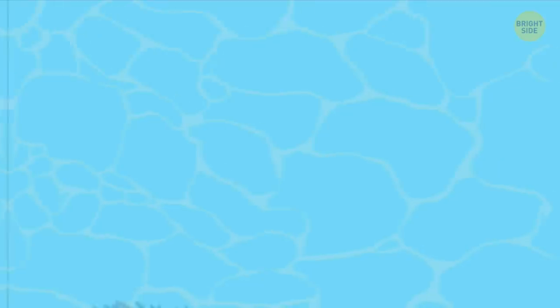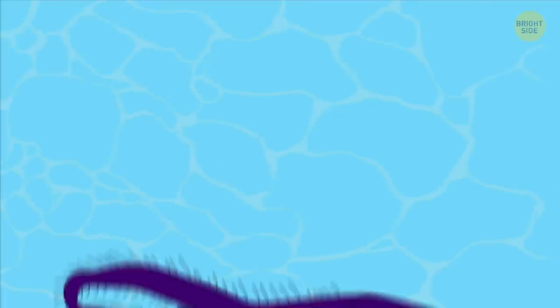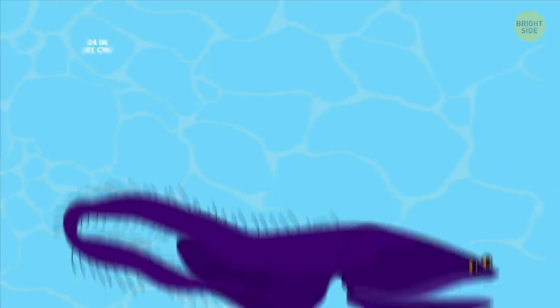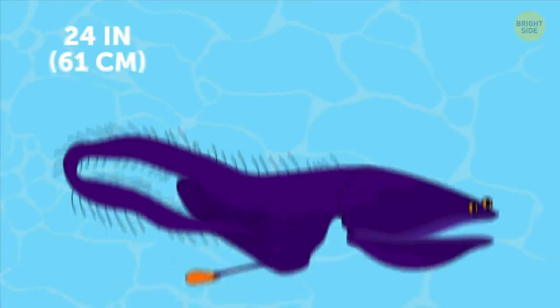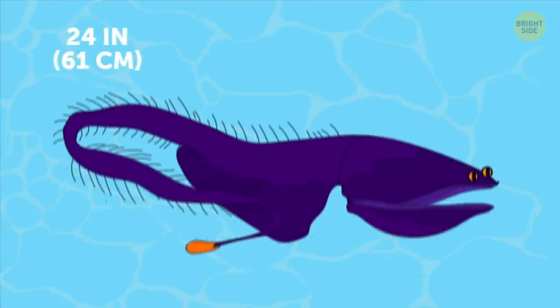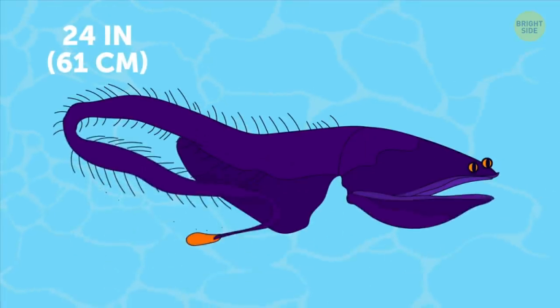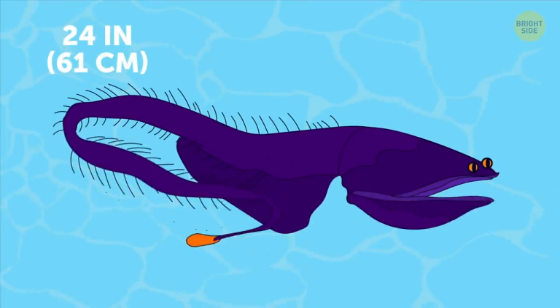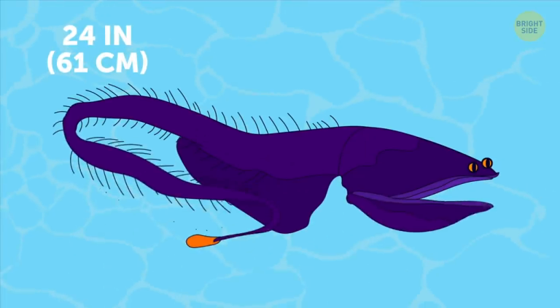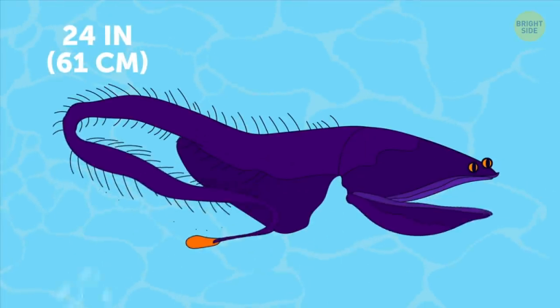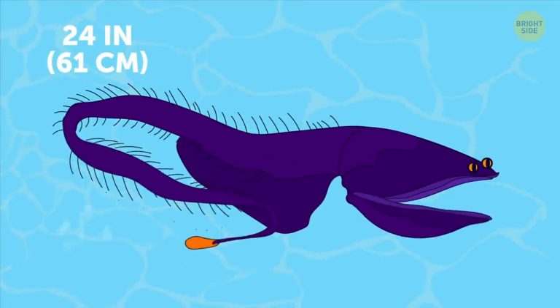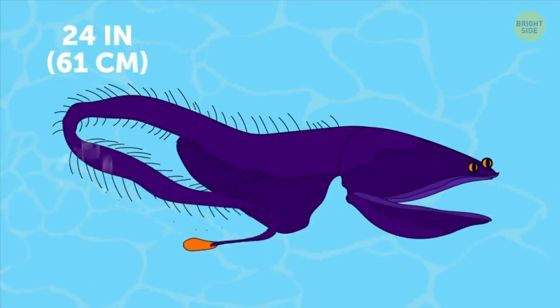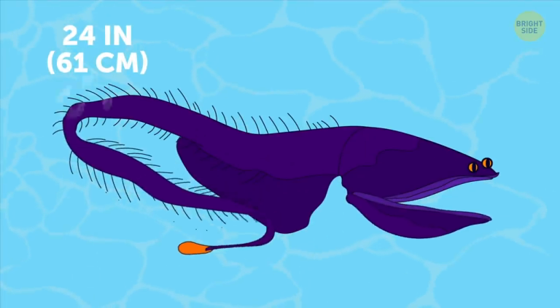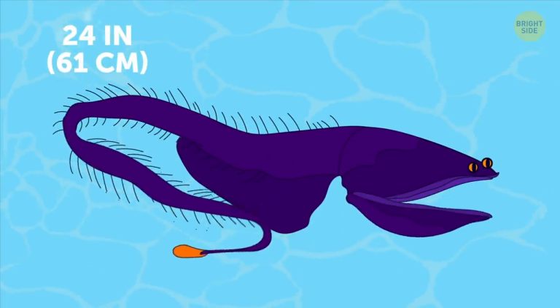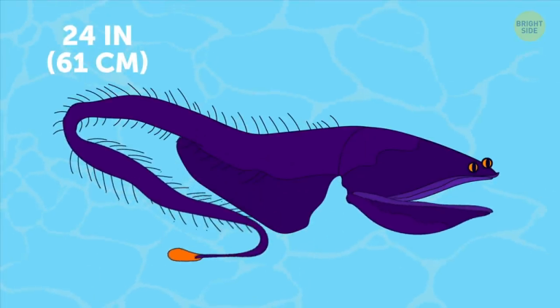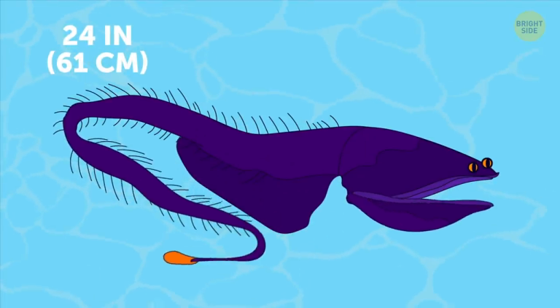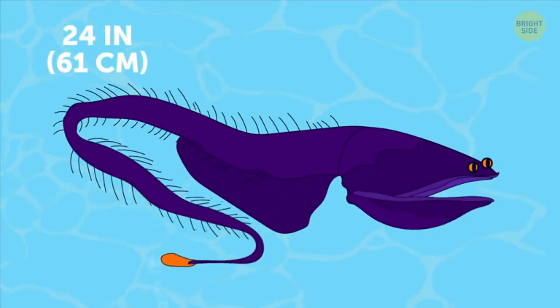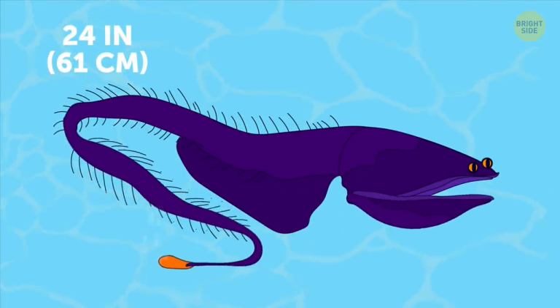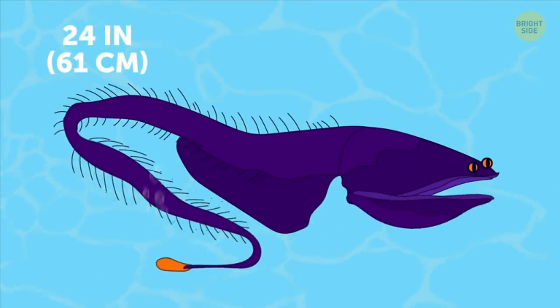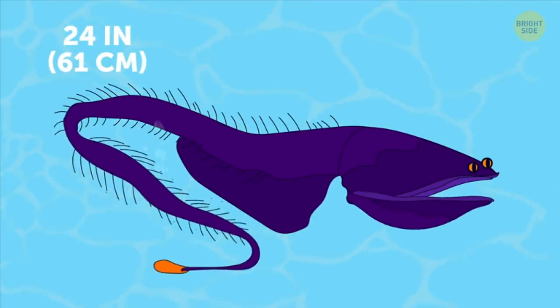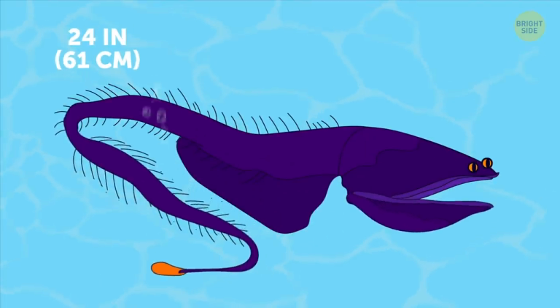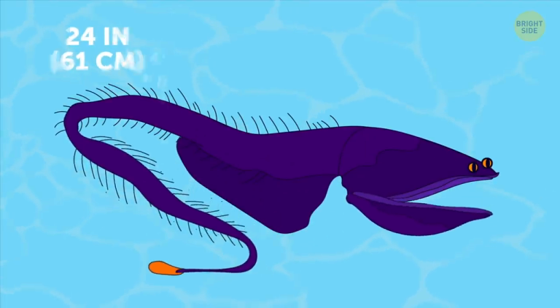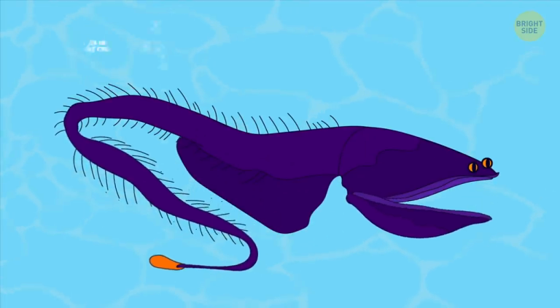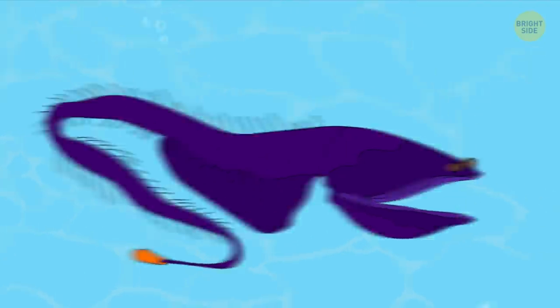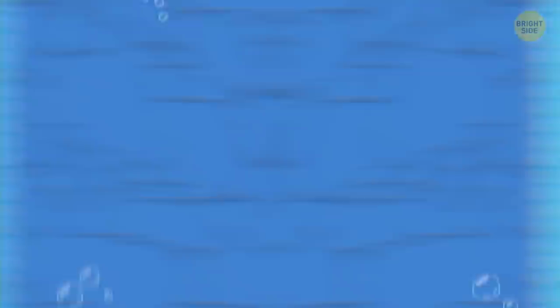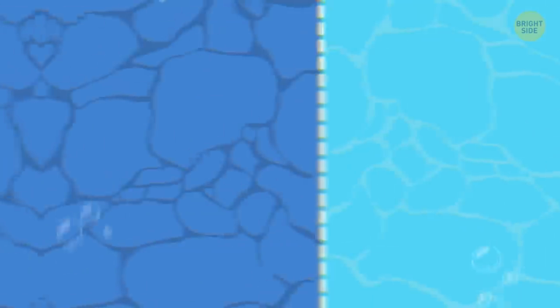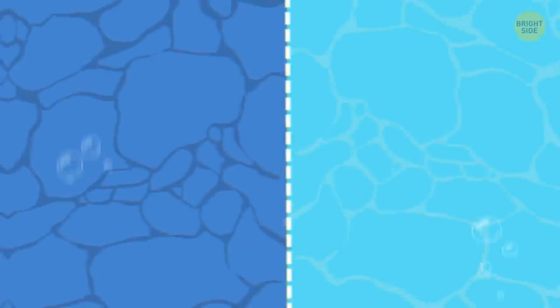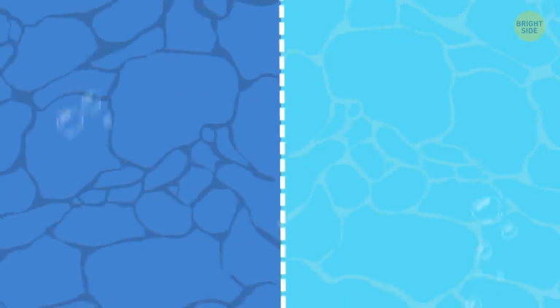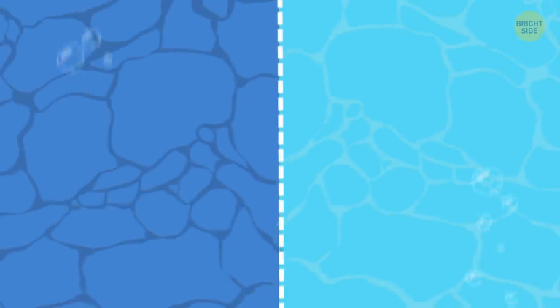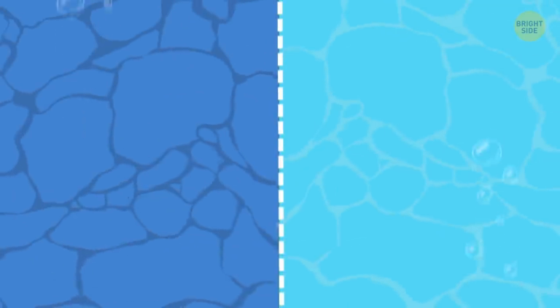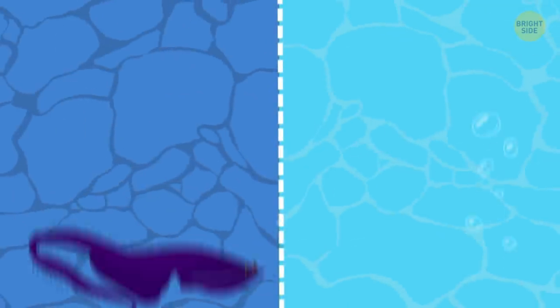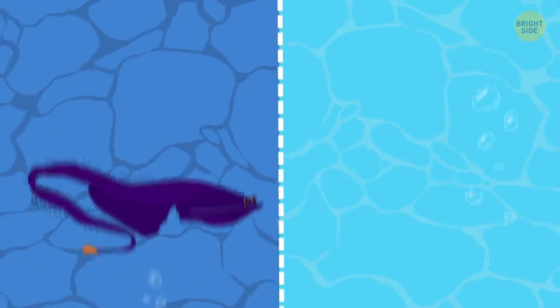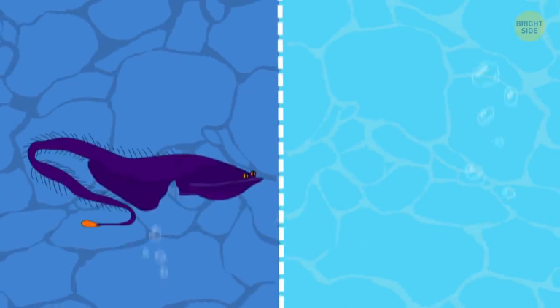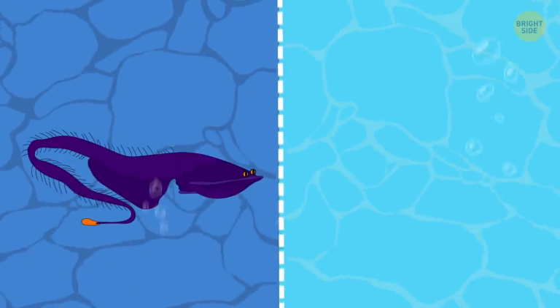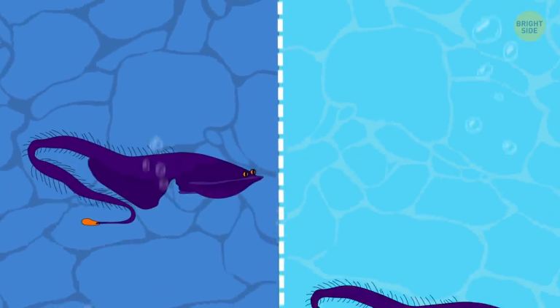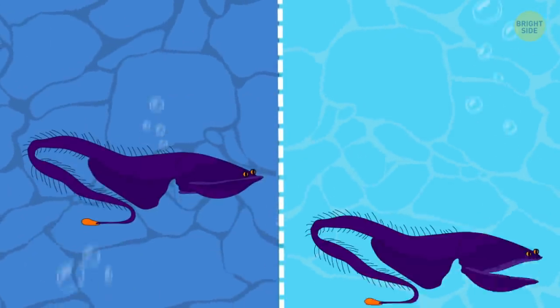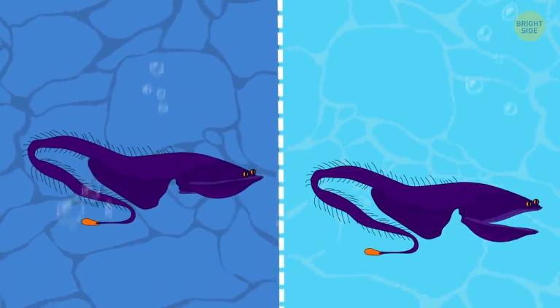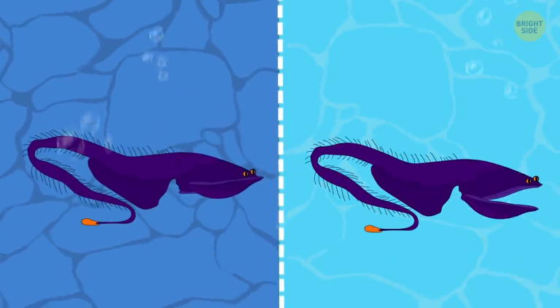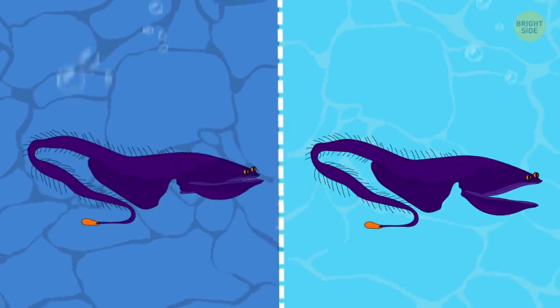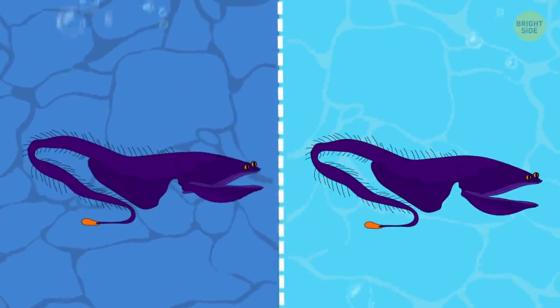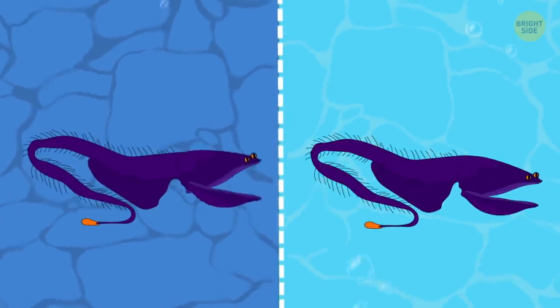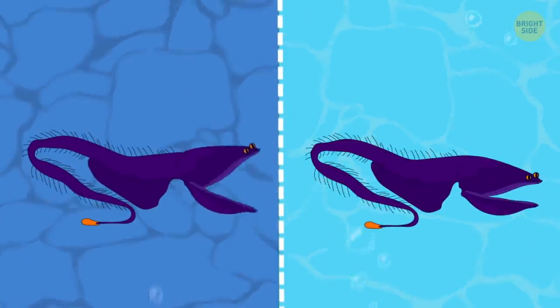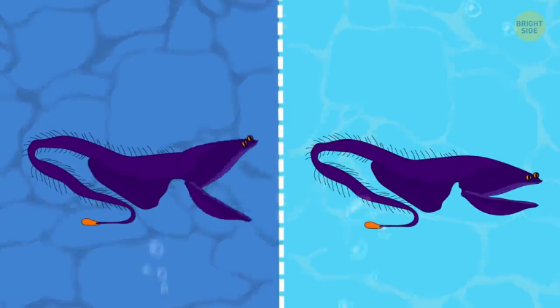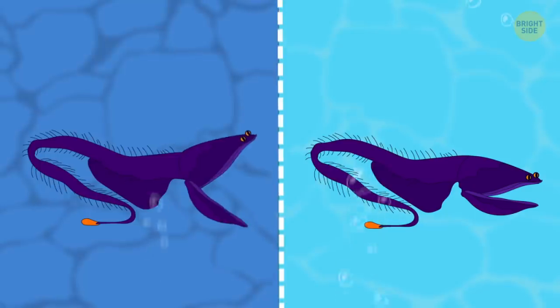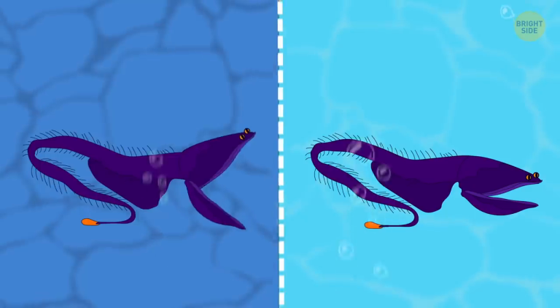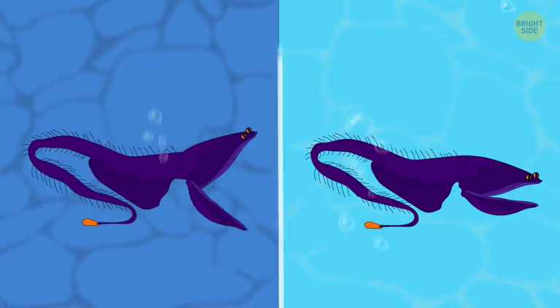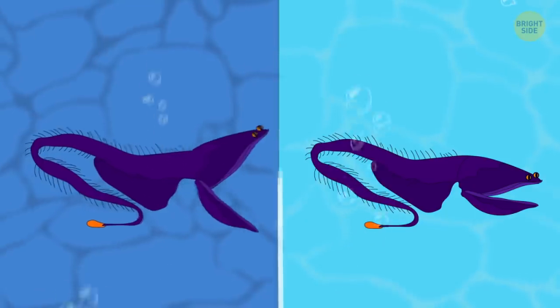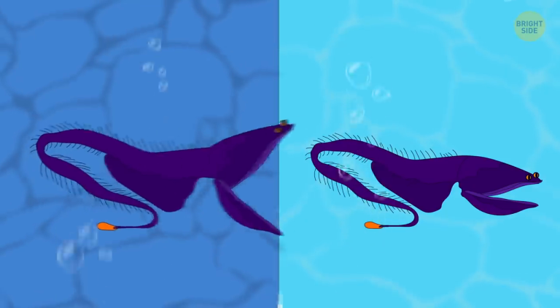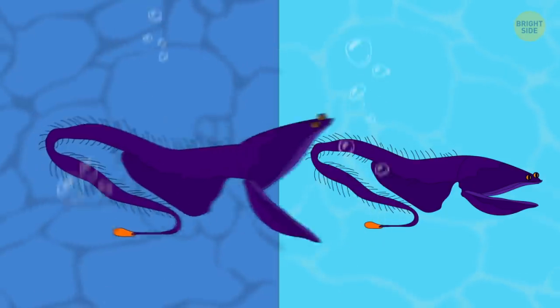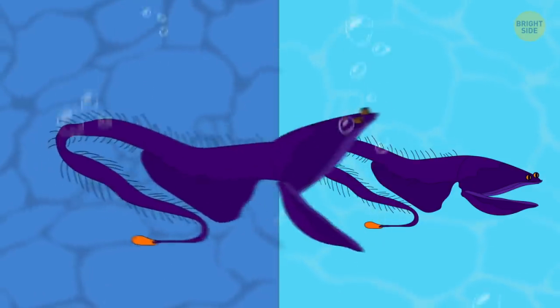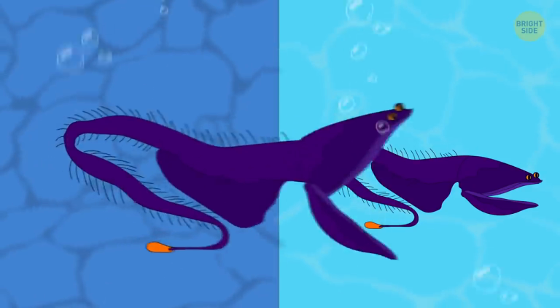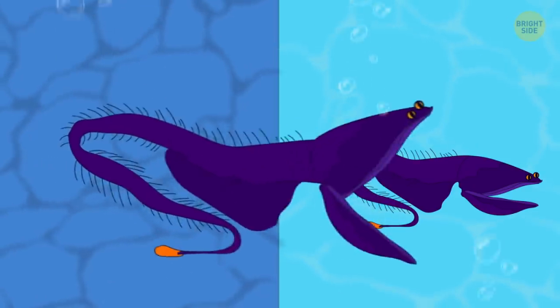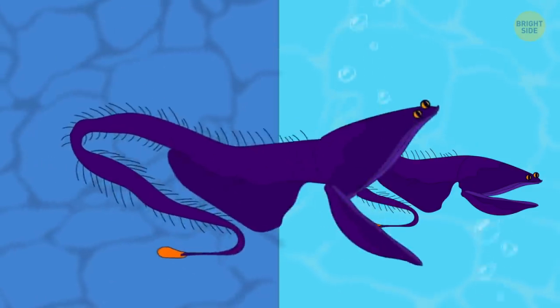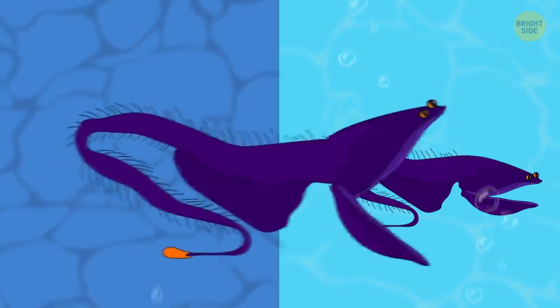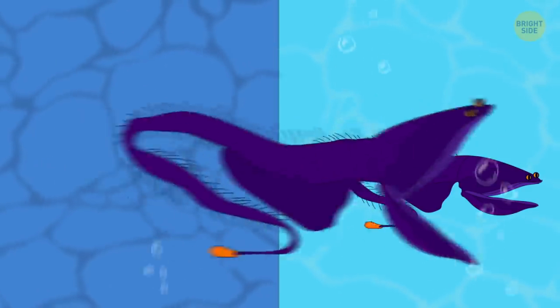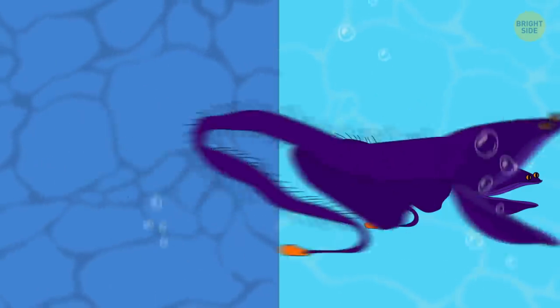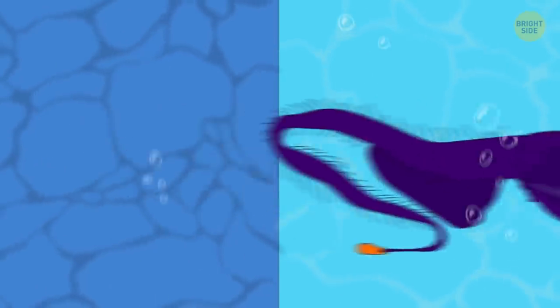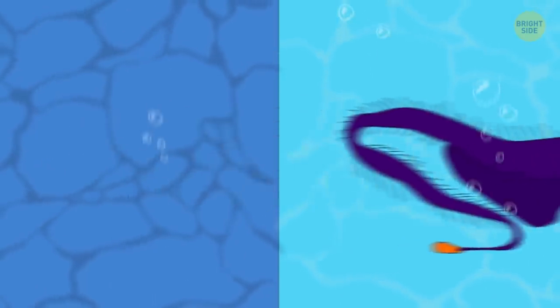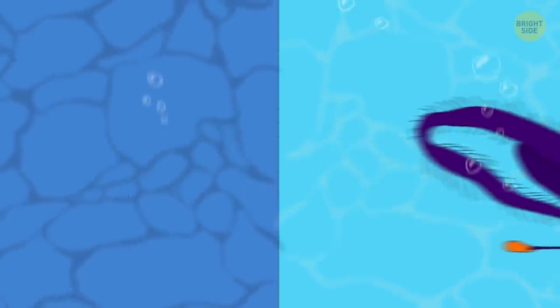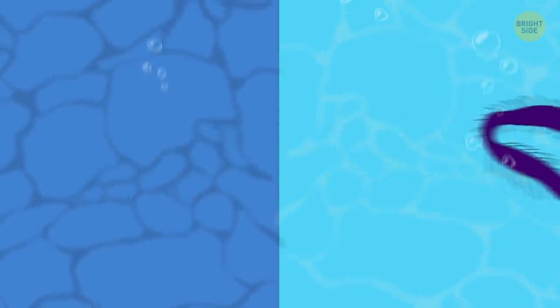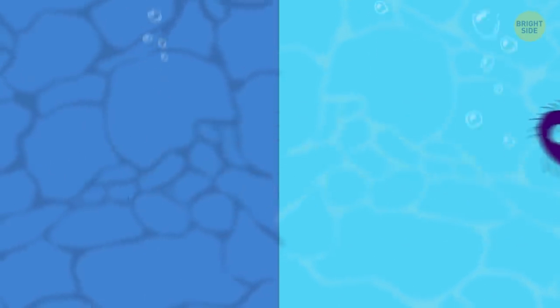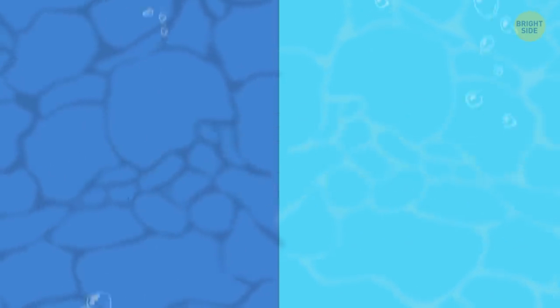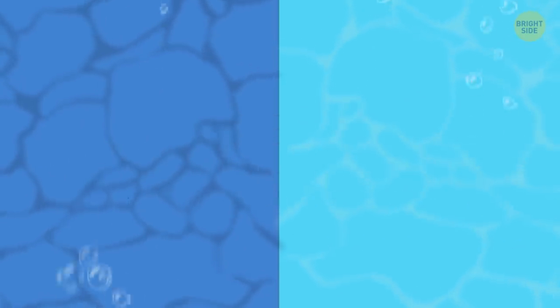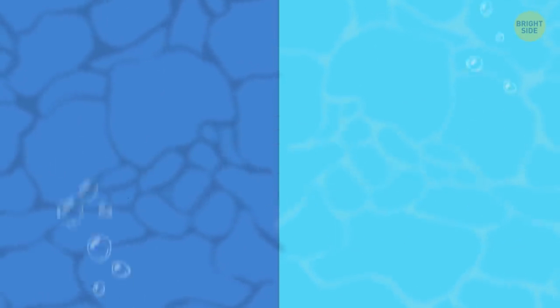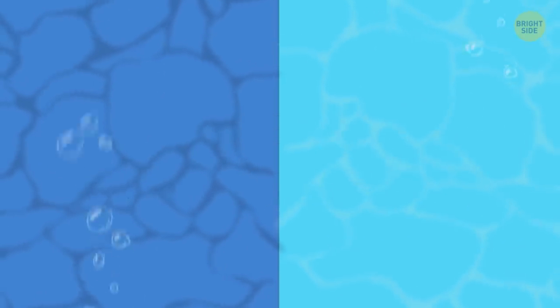Gulper eel has an easily distended belly that allows it to swallow prey twice its size in a single monstrous bite.